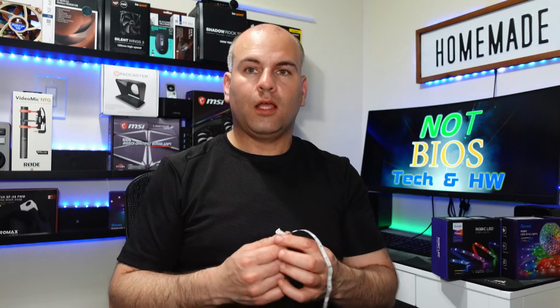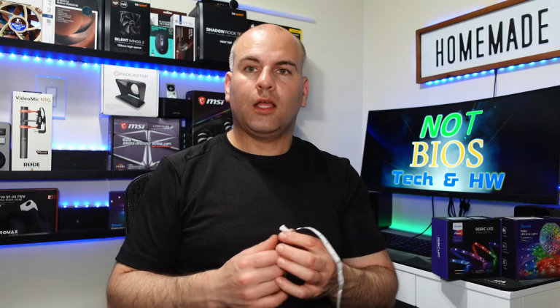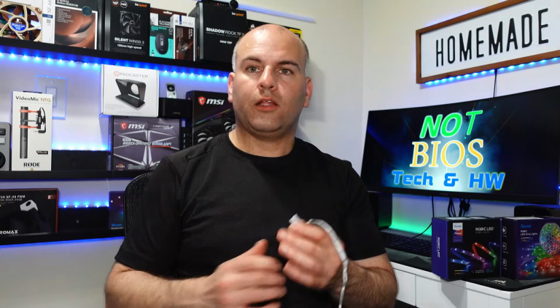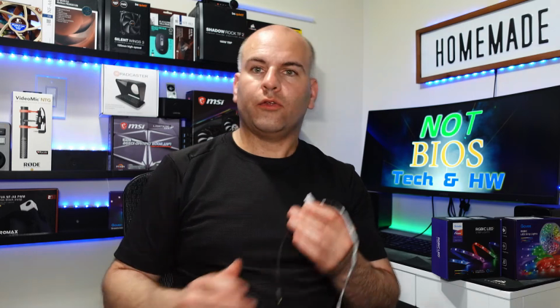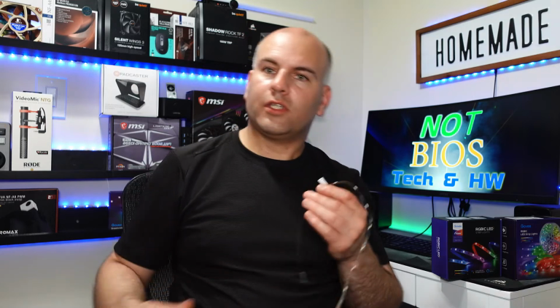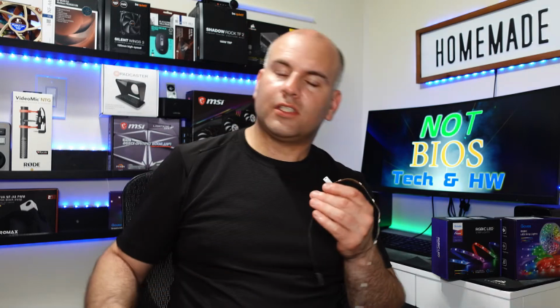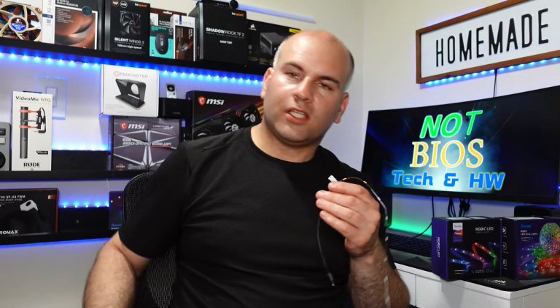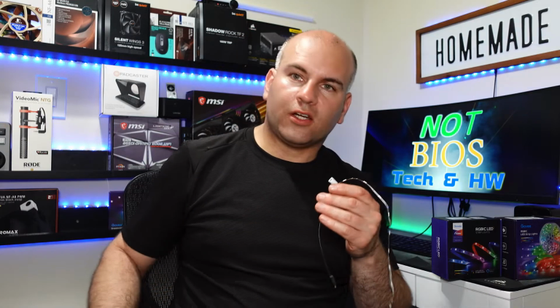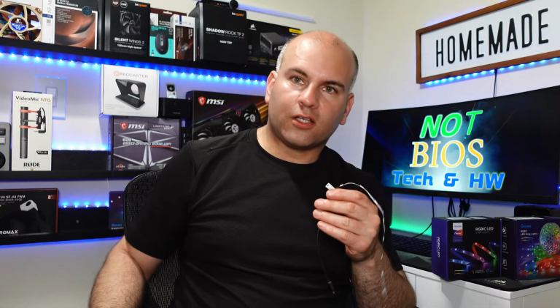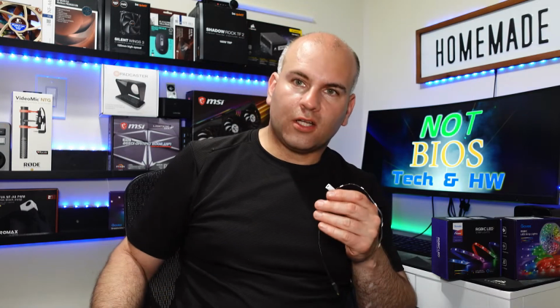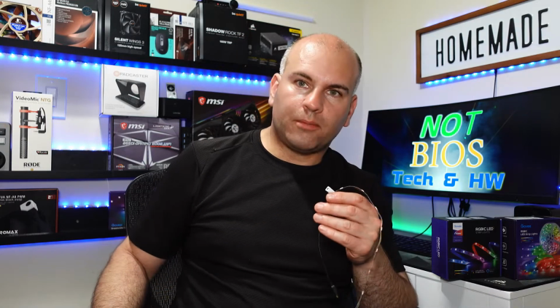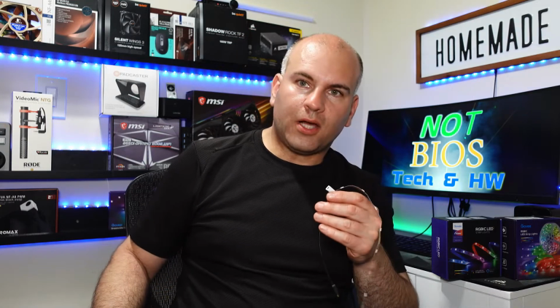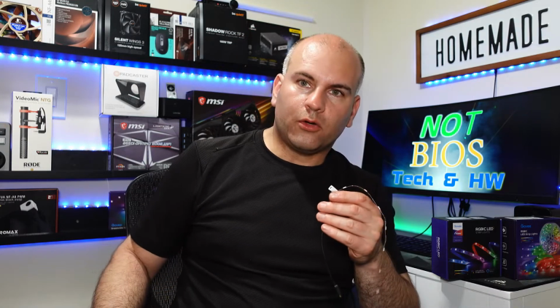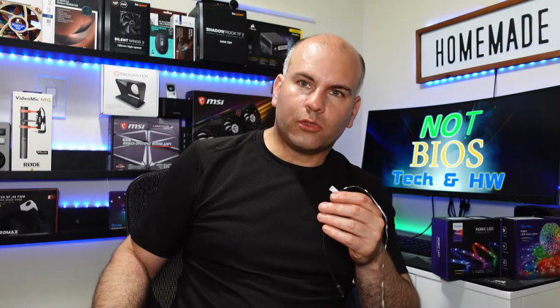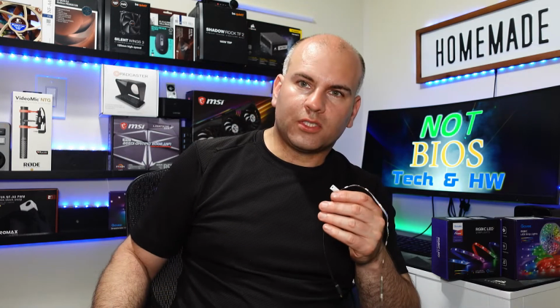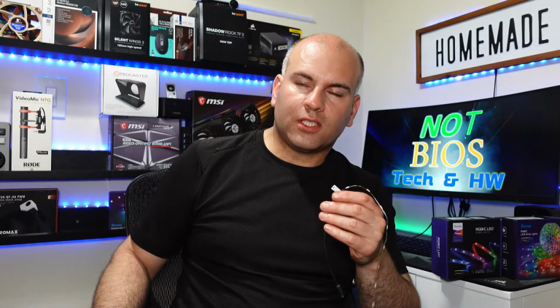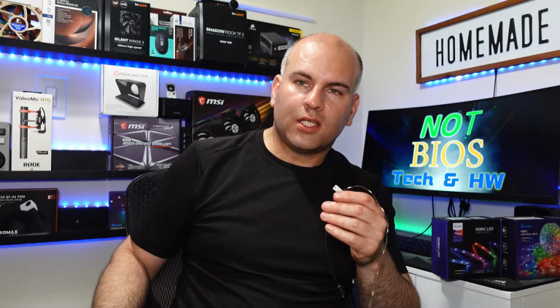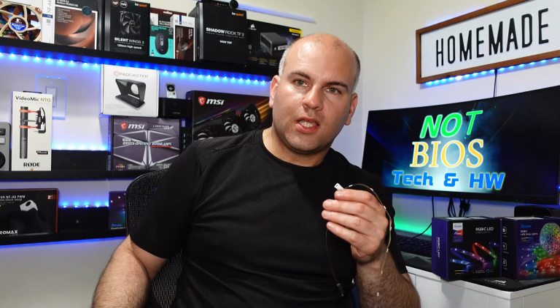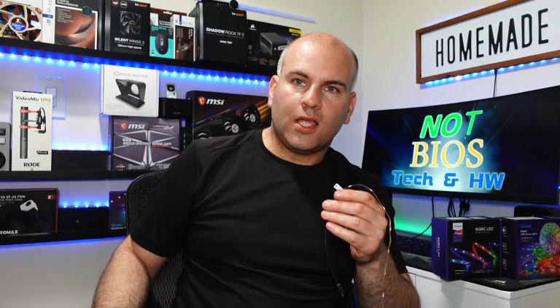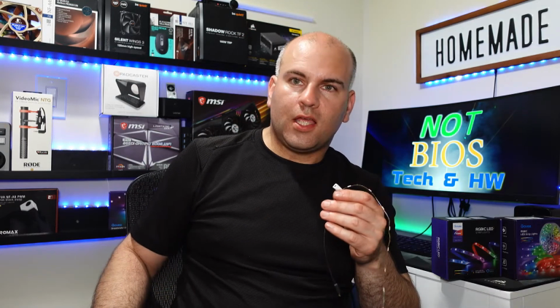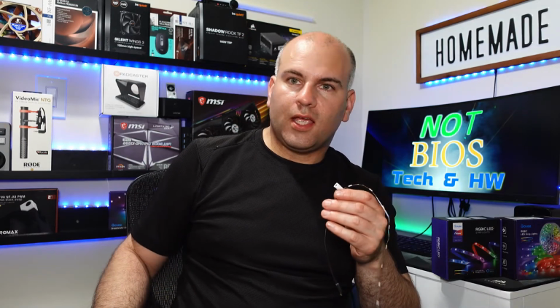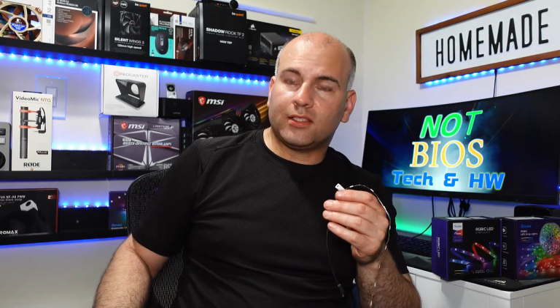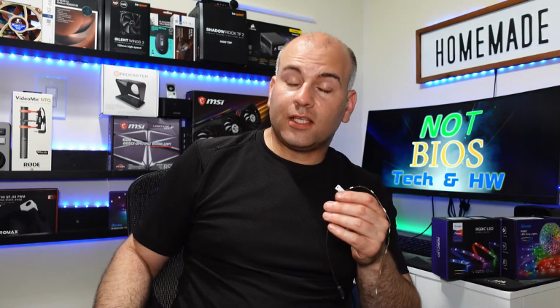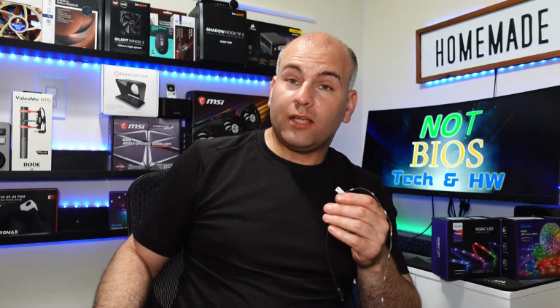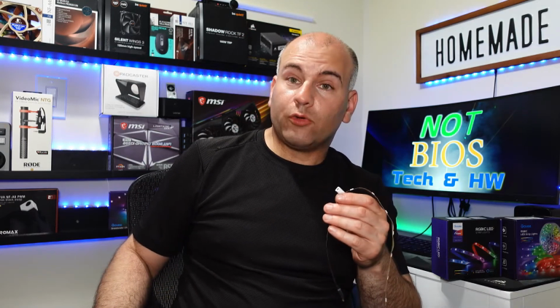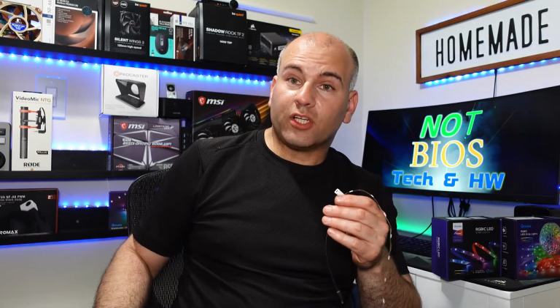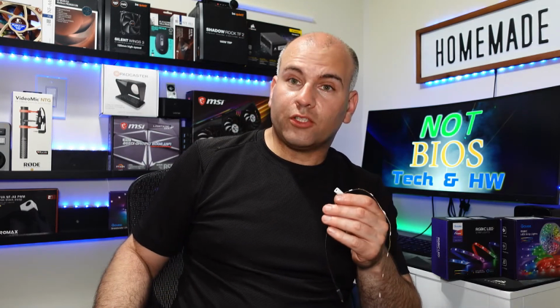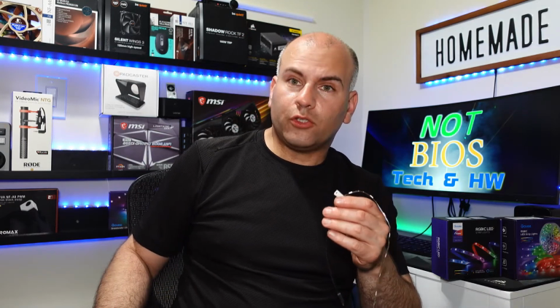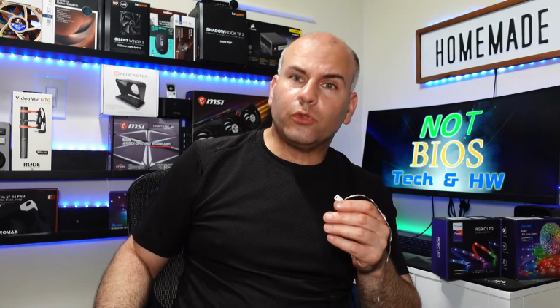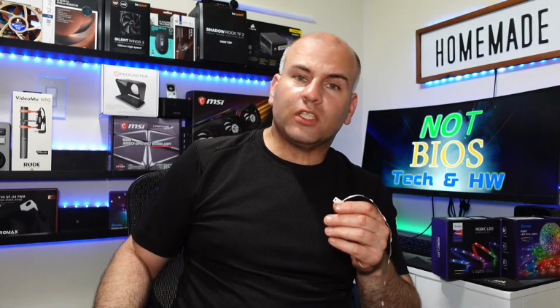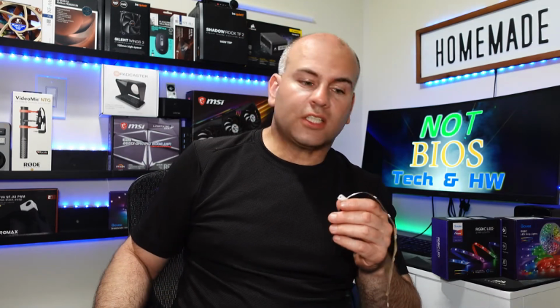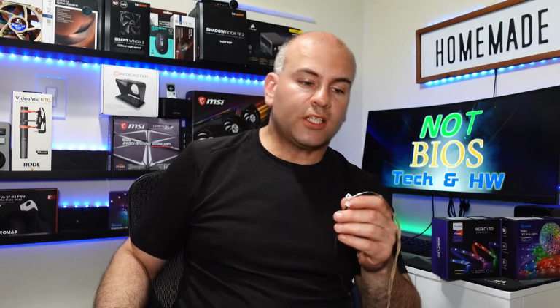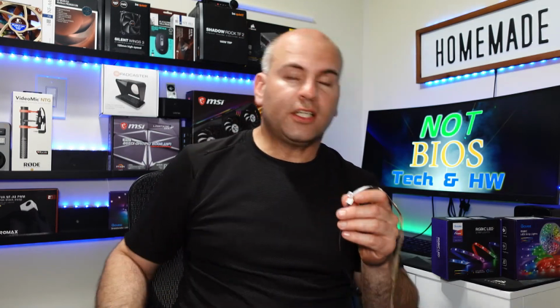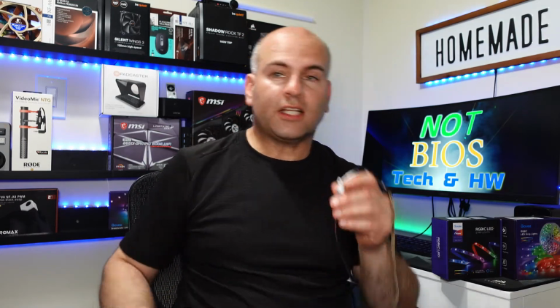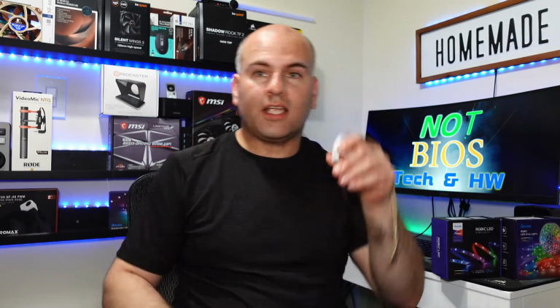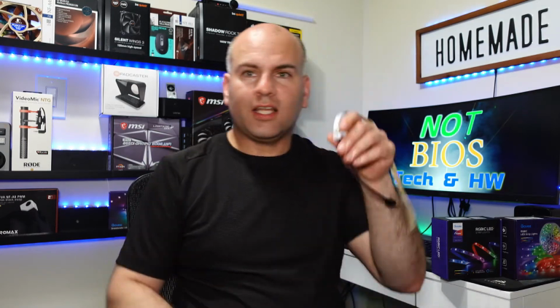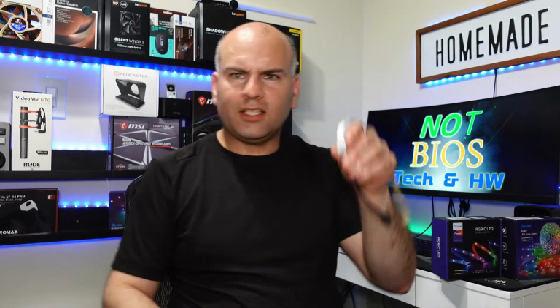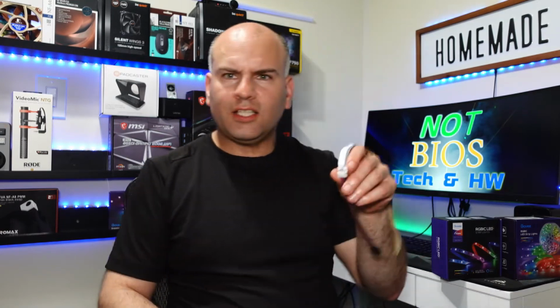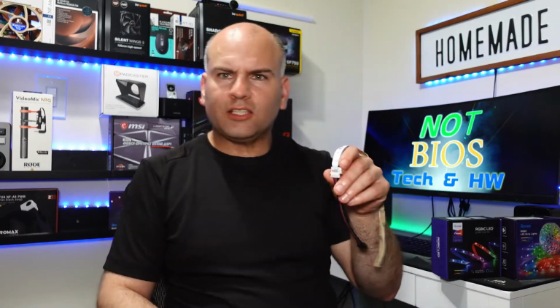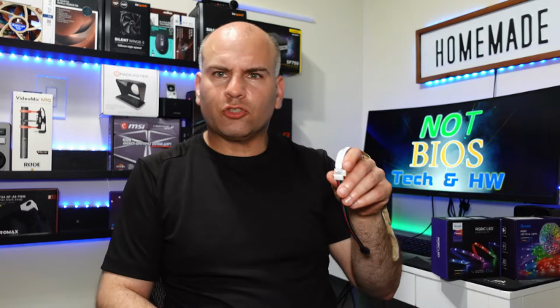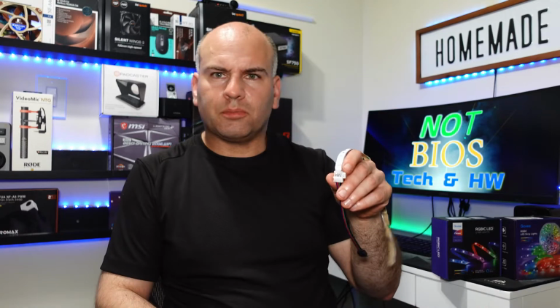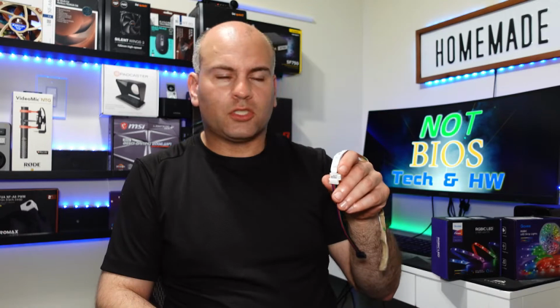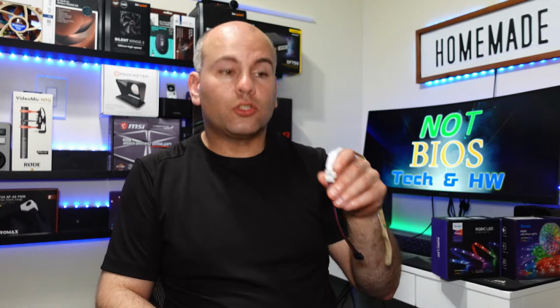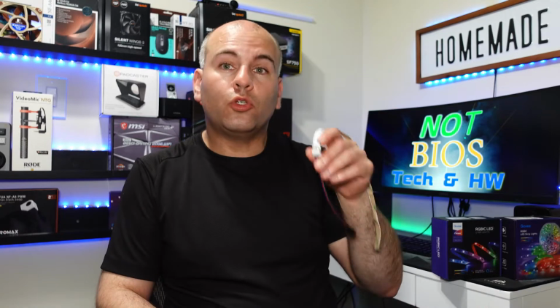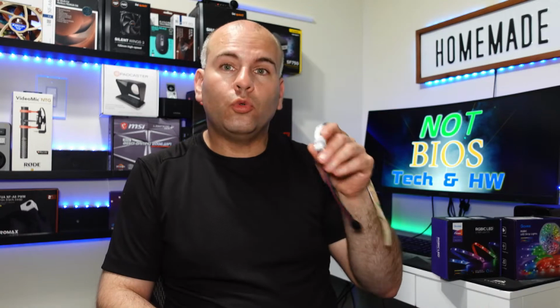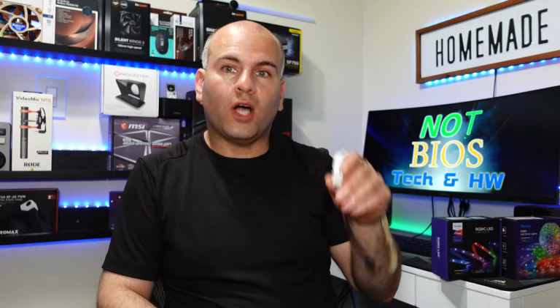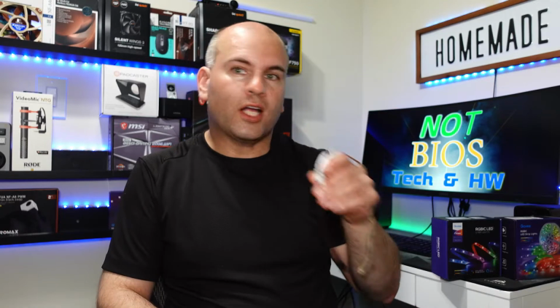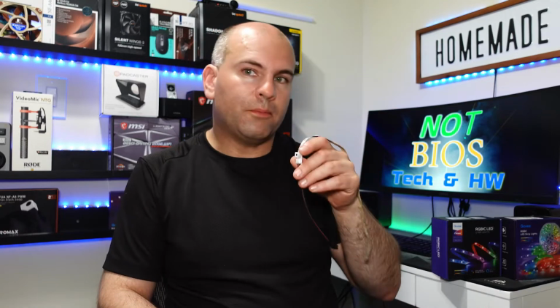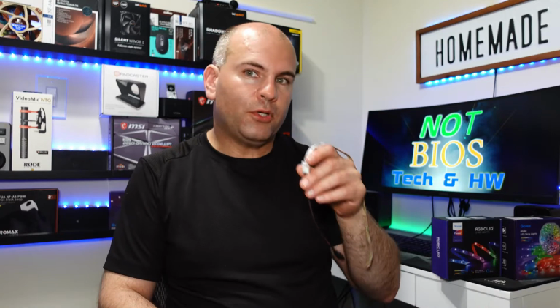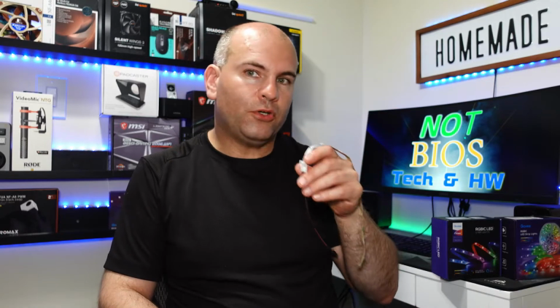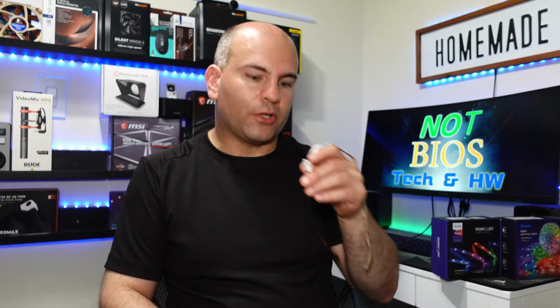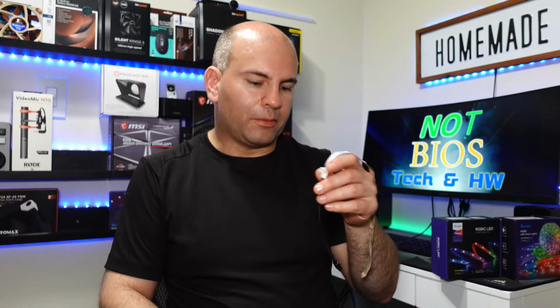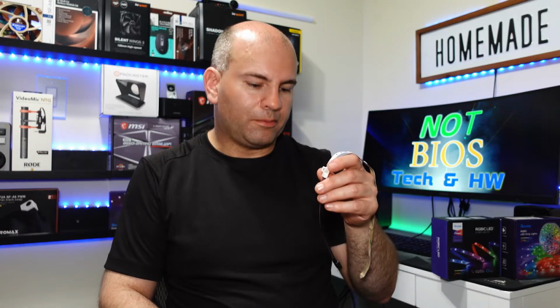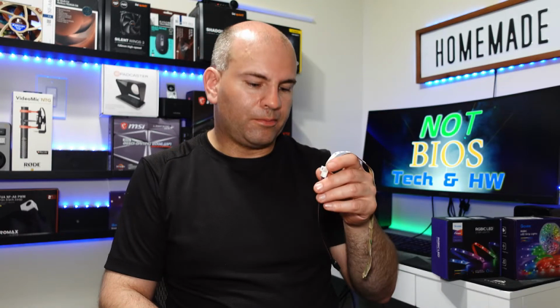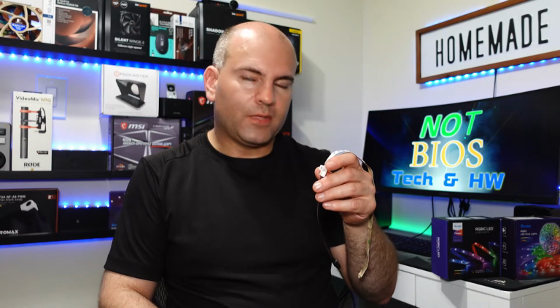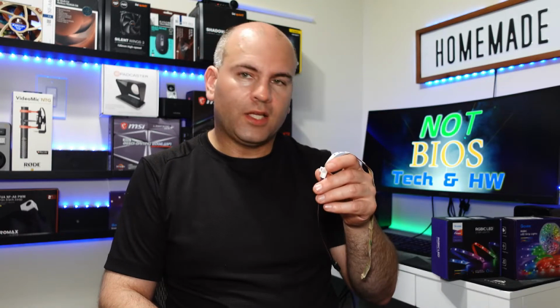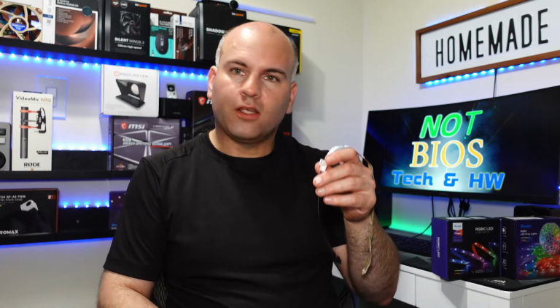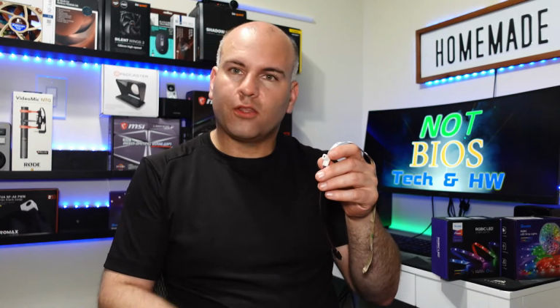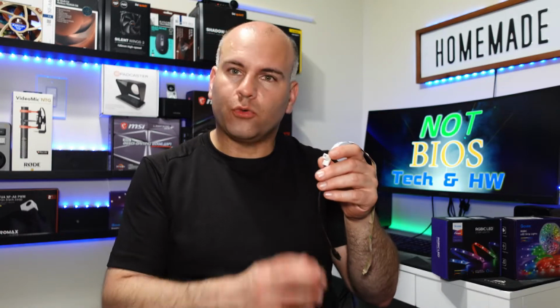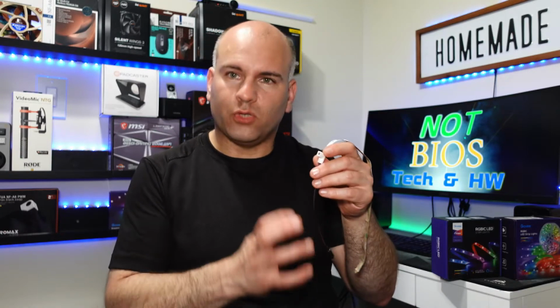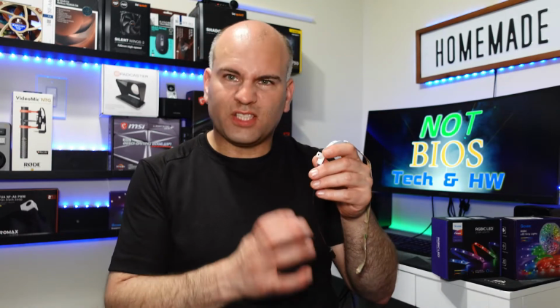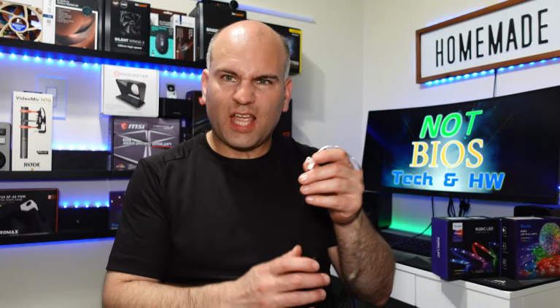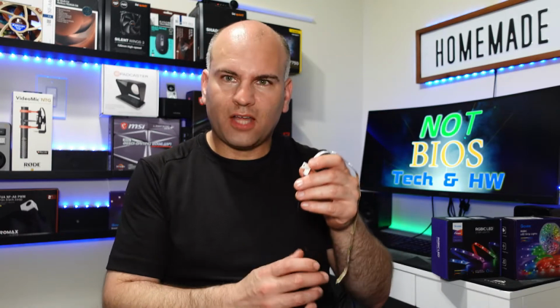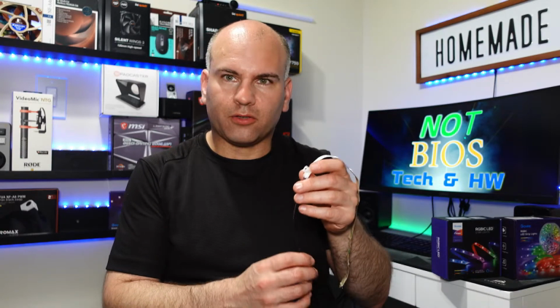Hello, this is Eric at NotBios, and today what I'm going to do is connect LED strips to a computer through its header.